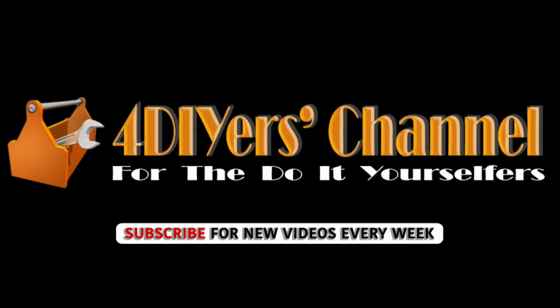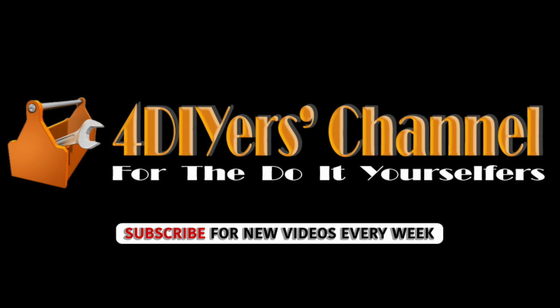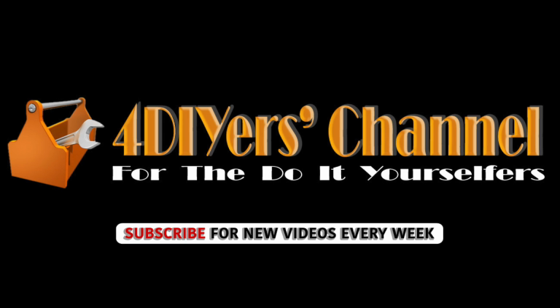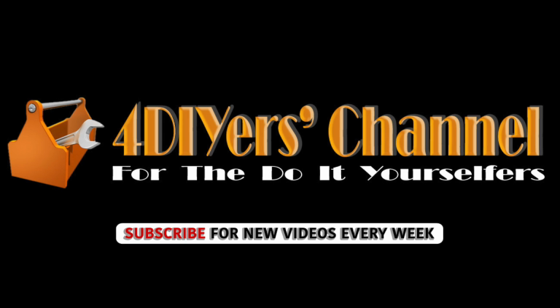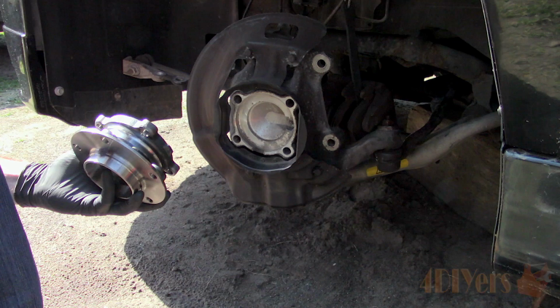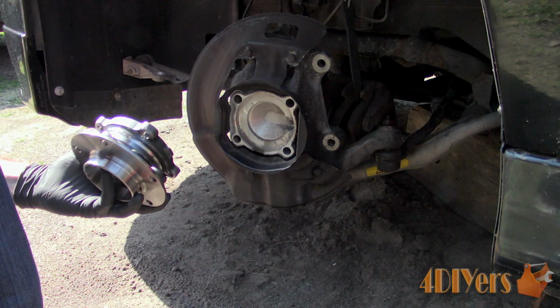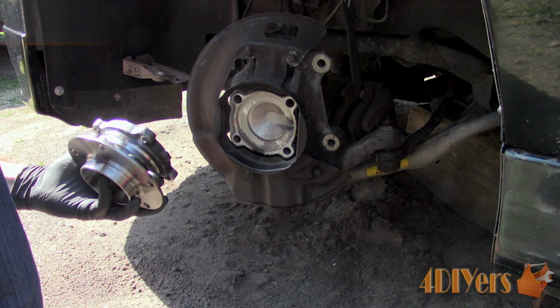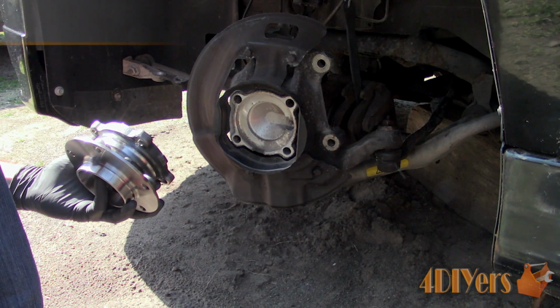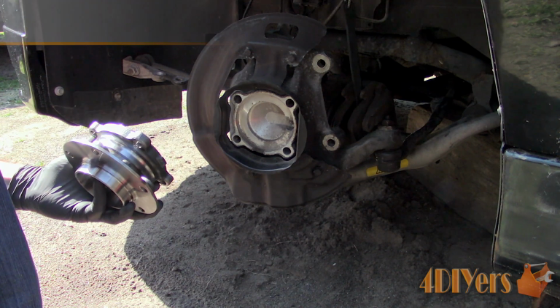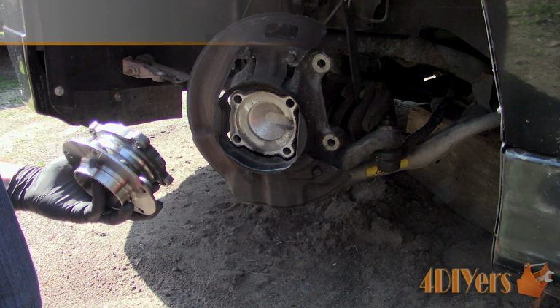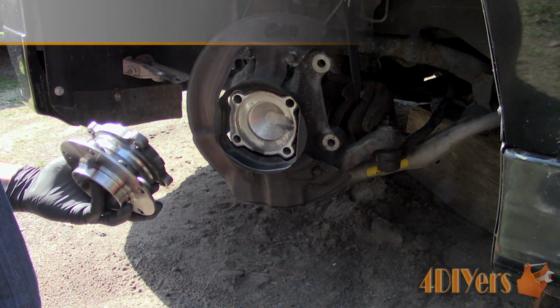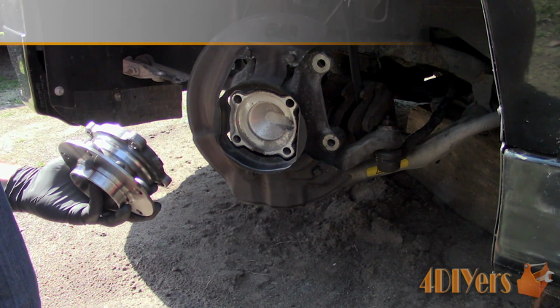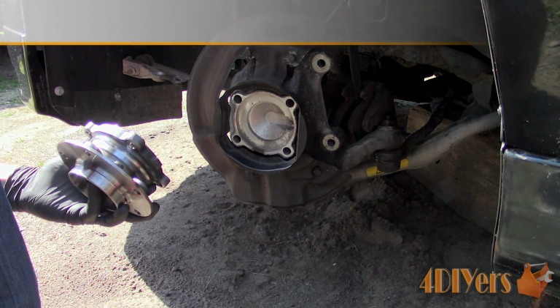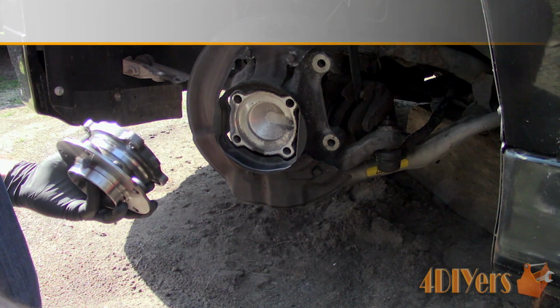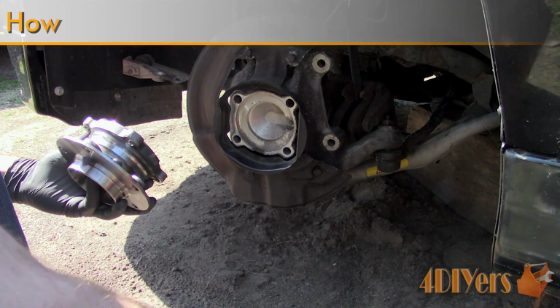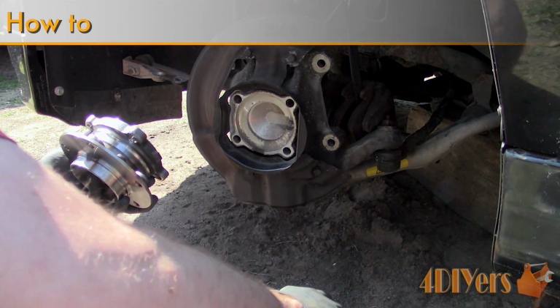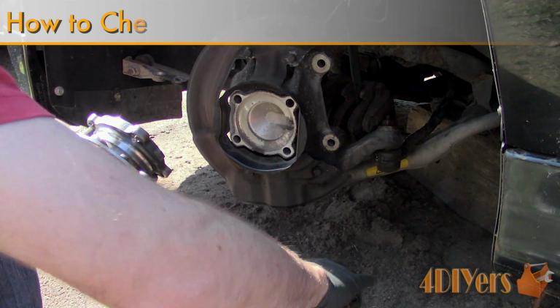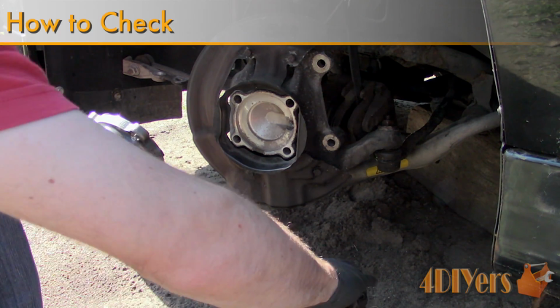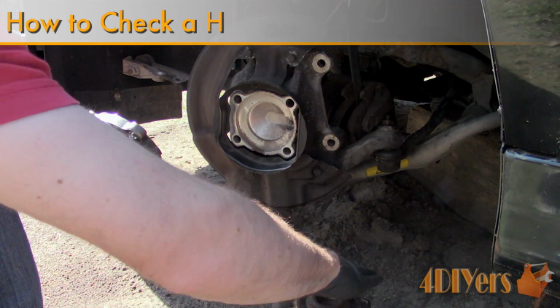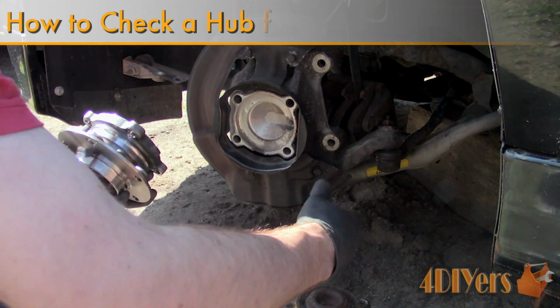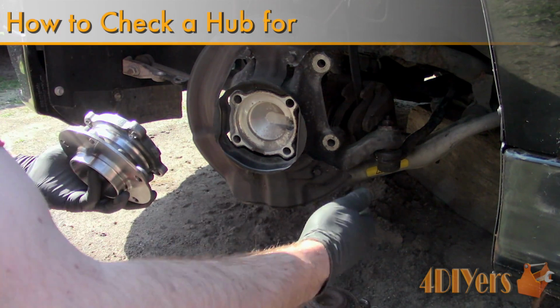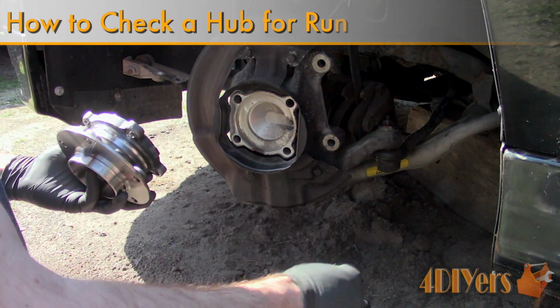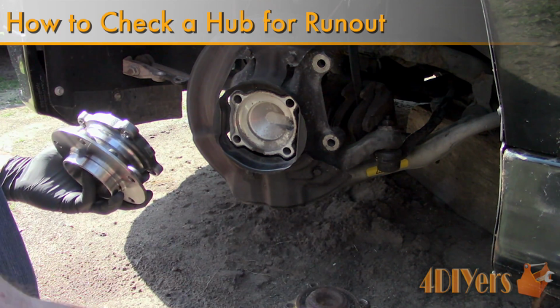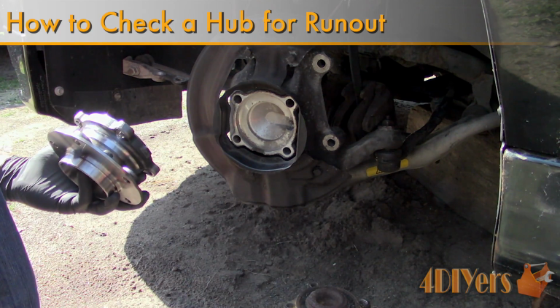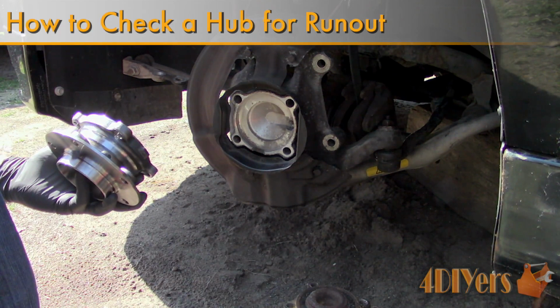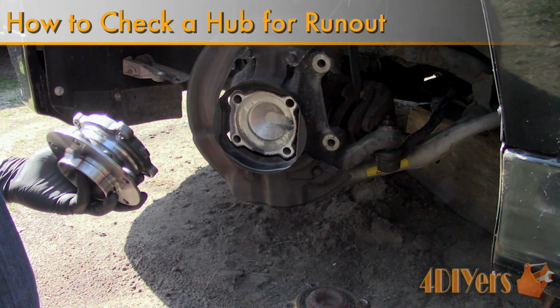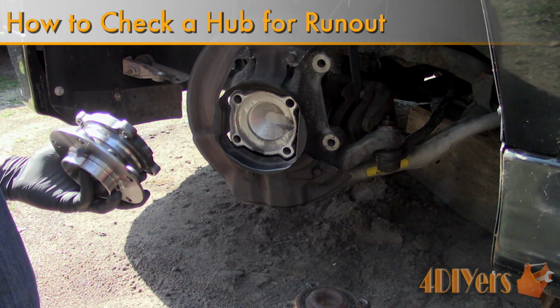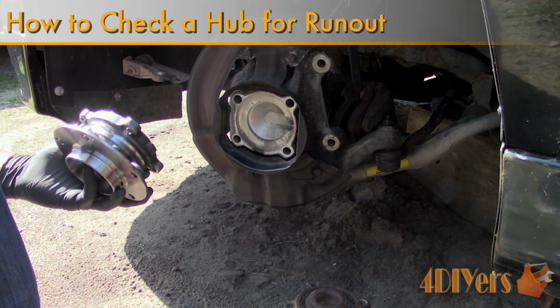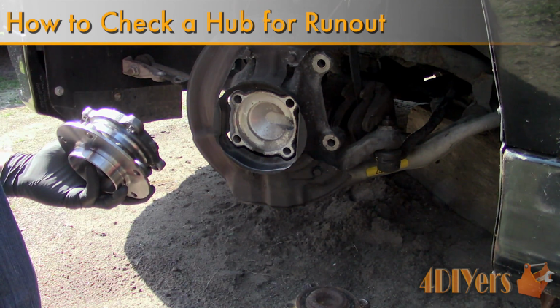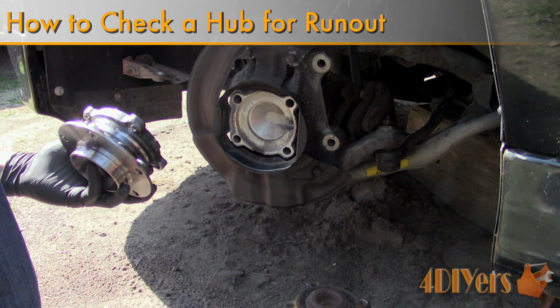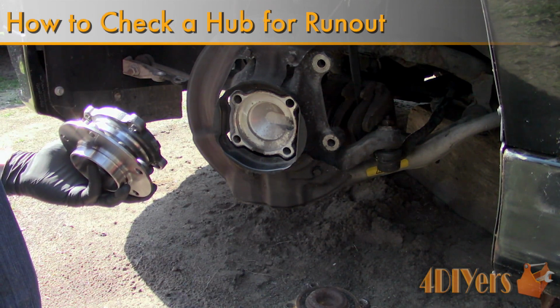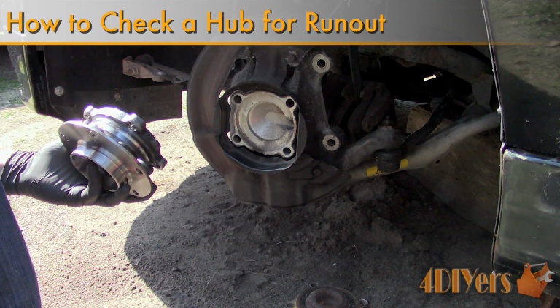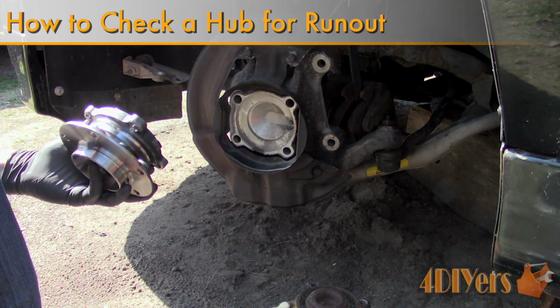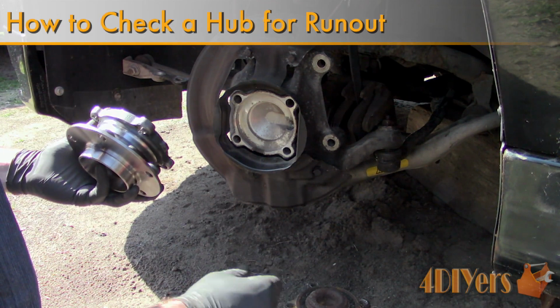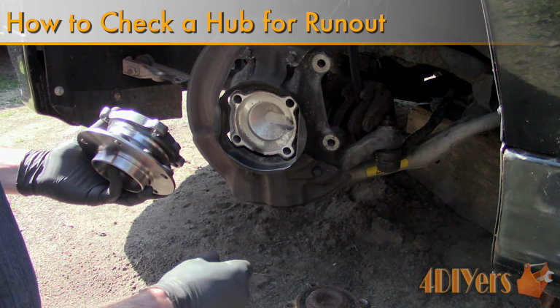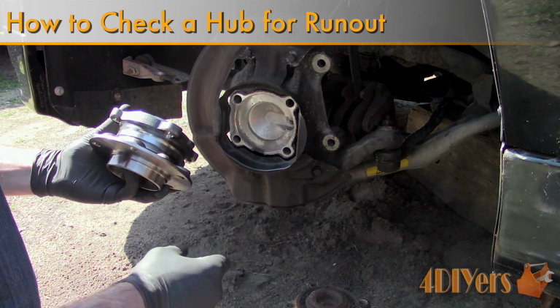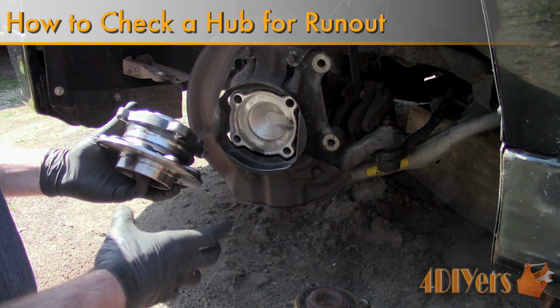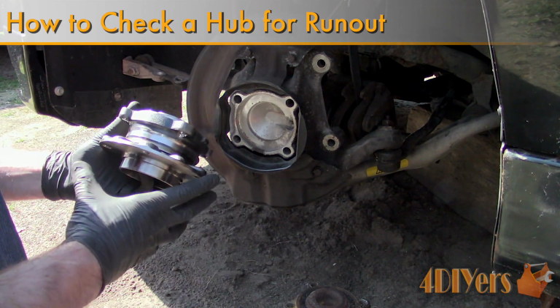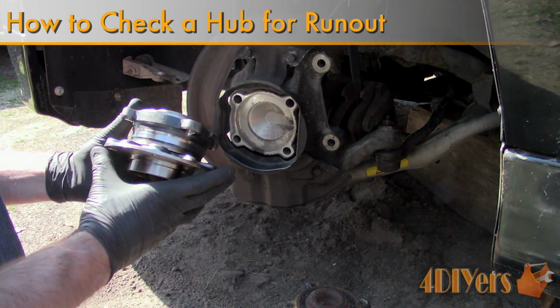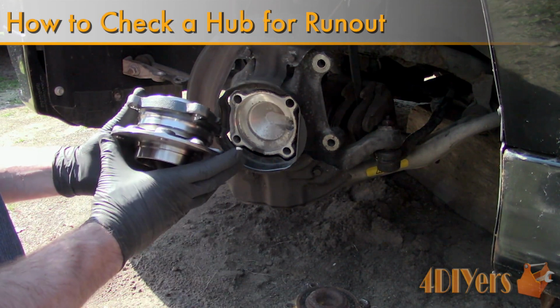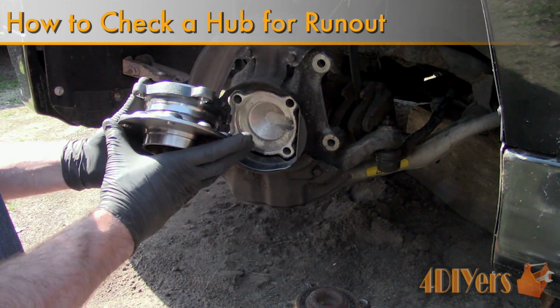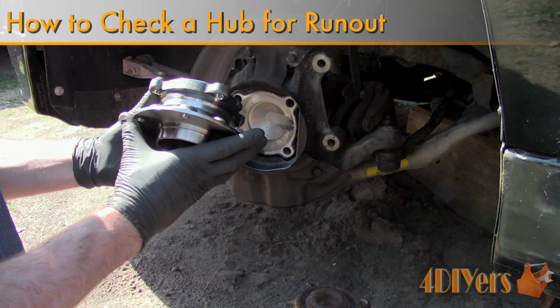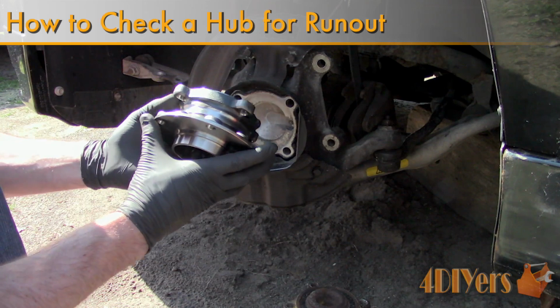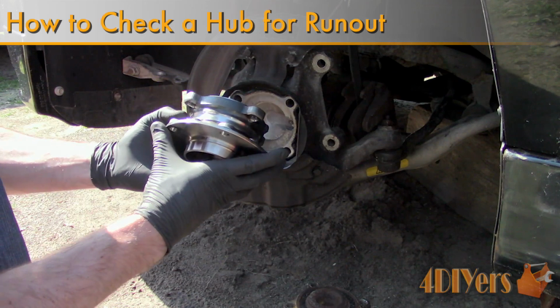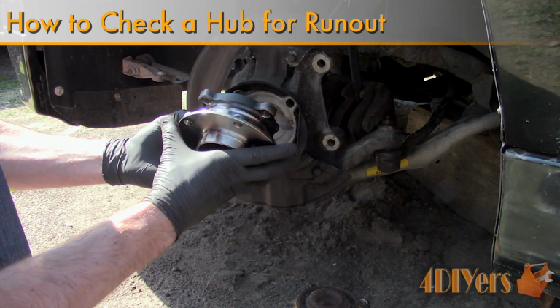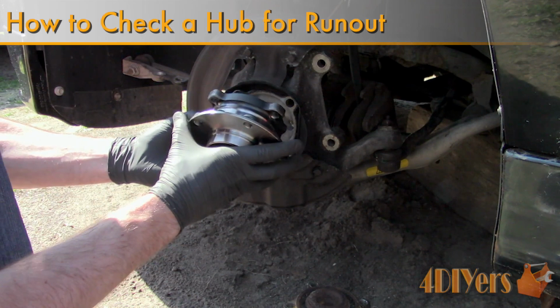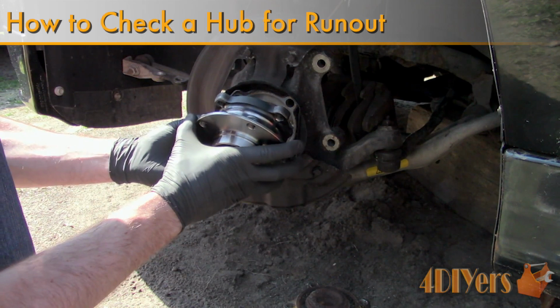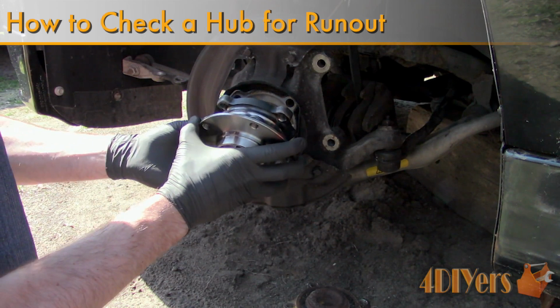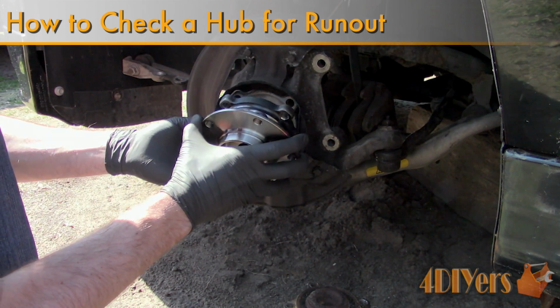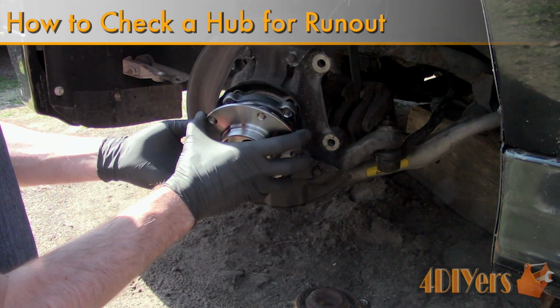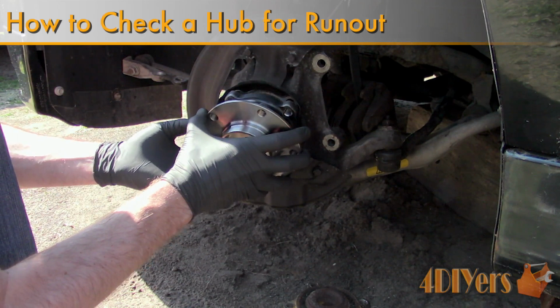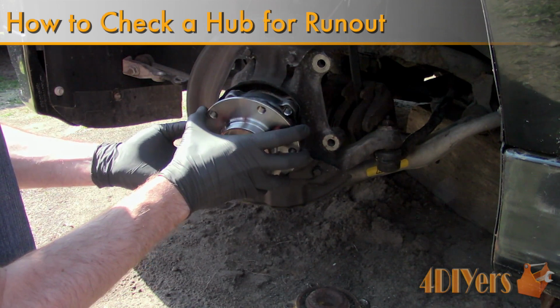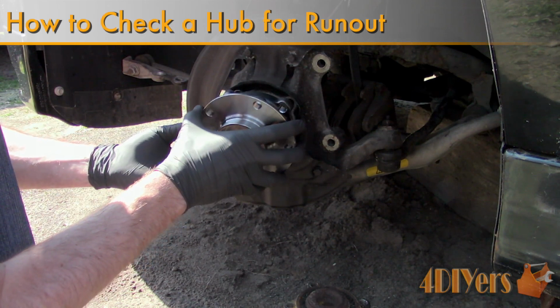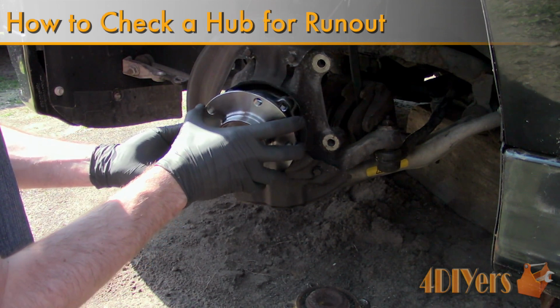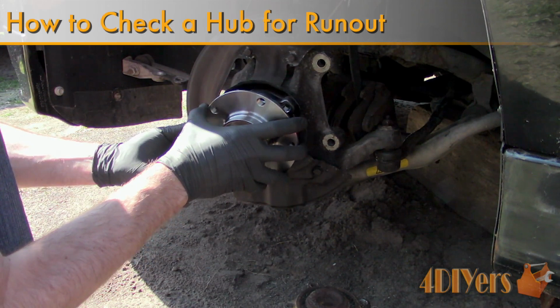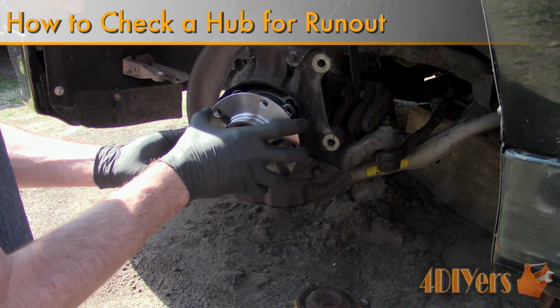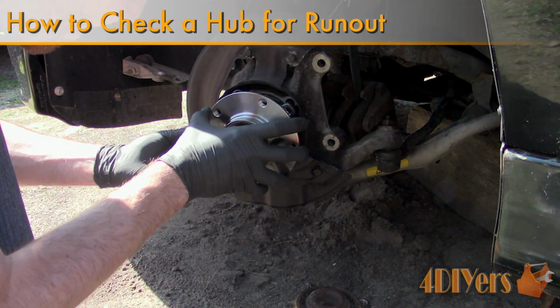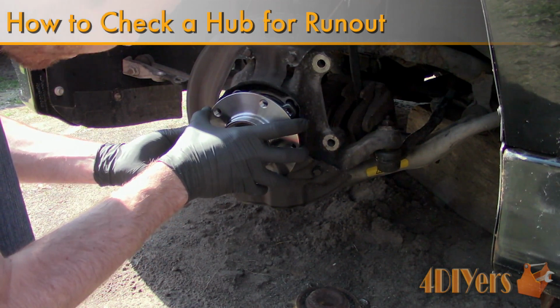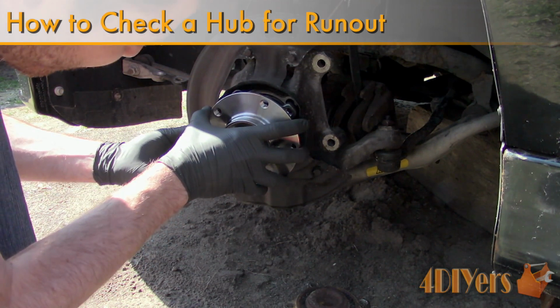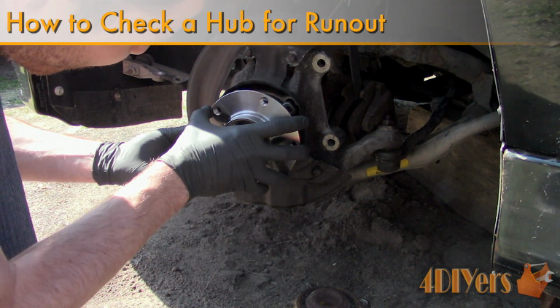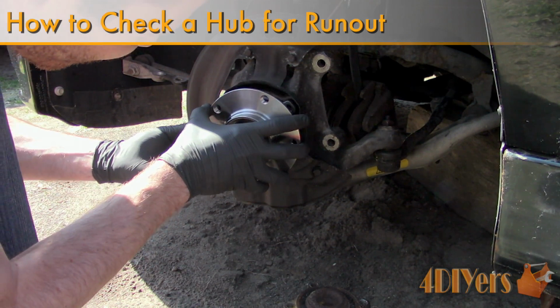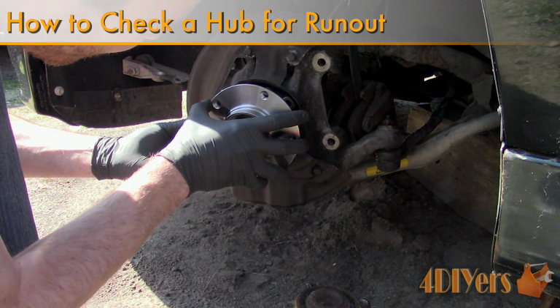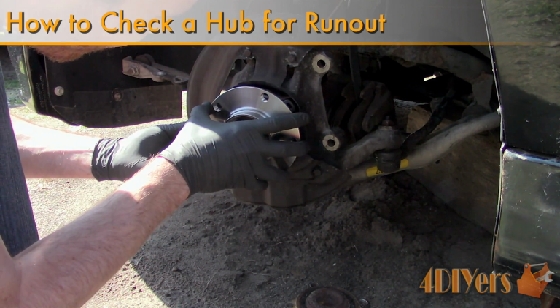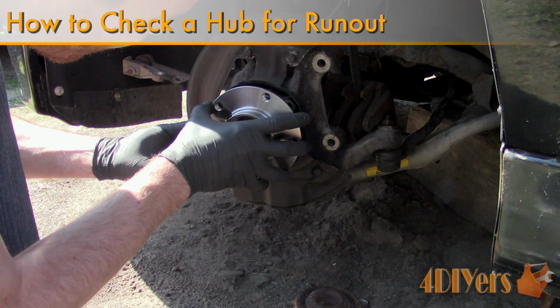Hello viewers, 4DIYers here with another tutorial video for everyone. In this video I'll be doing a demonstration on how to check hub runout.